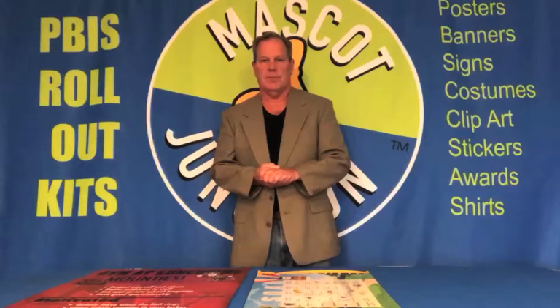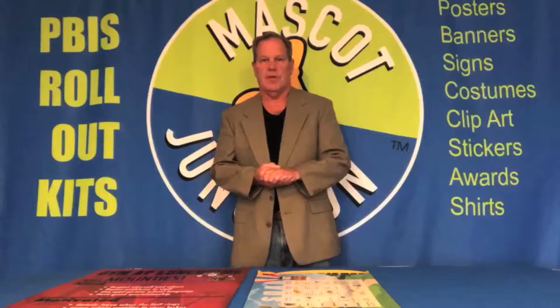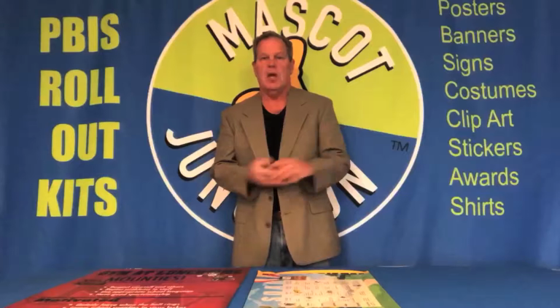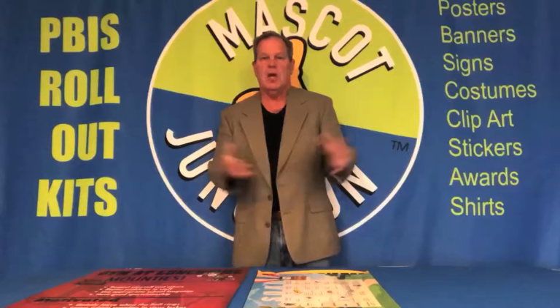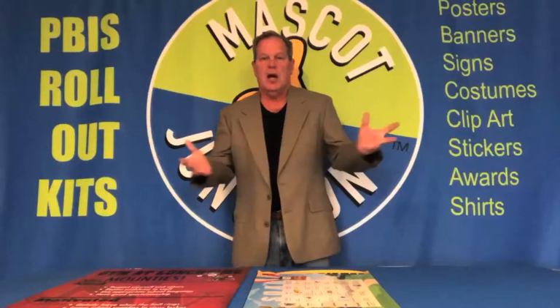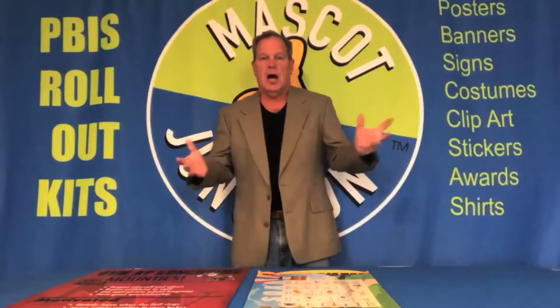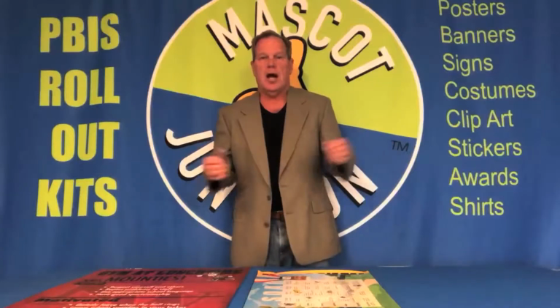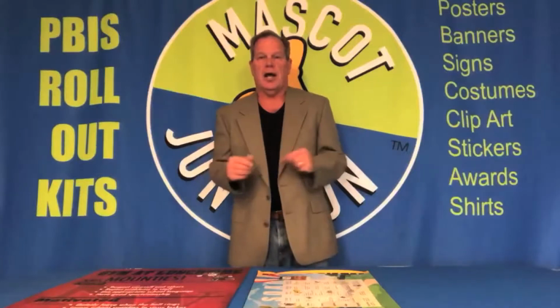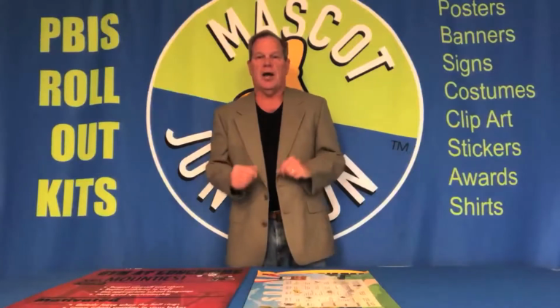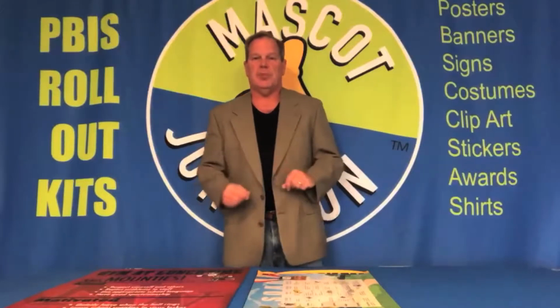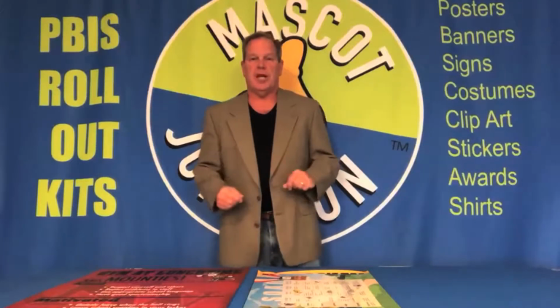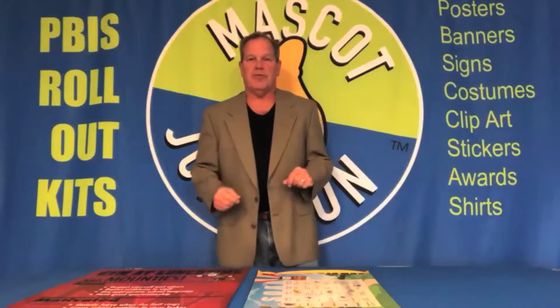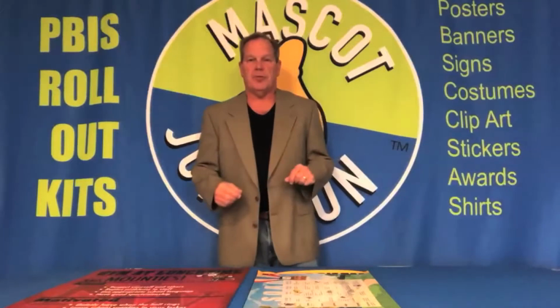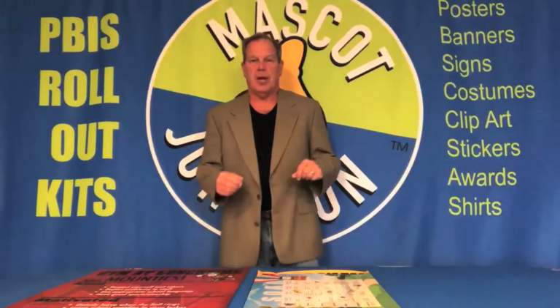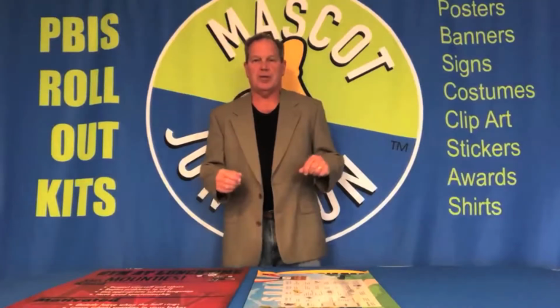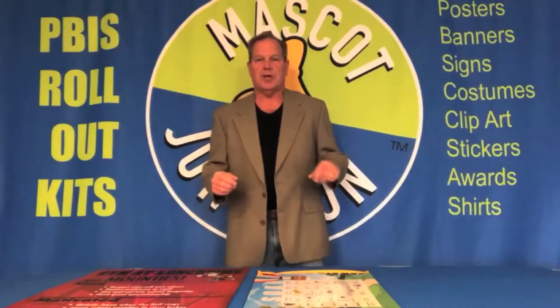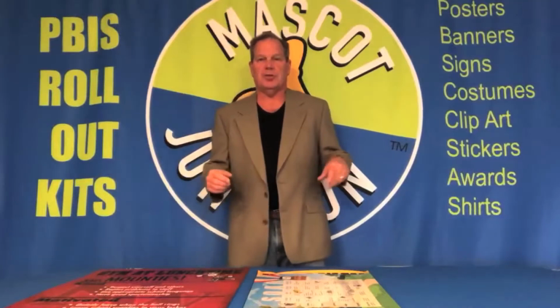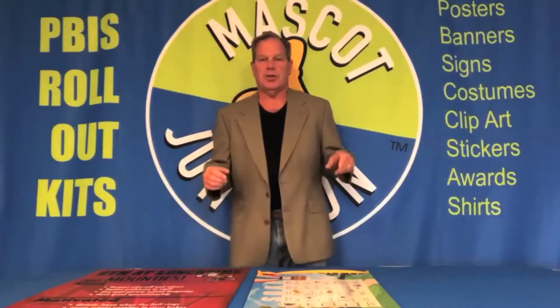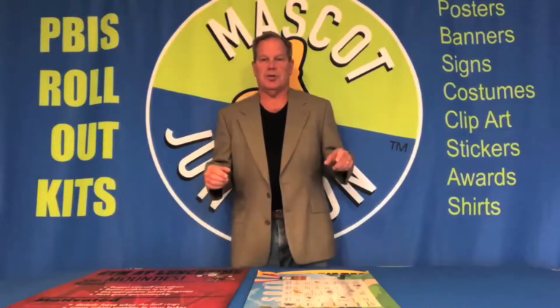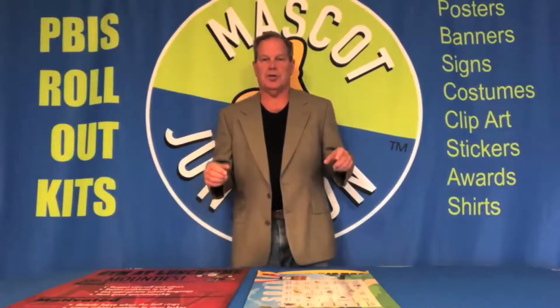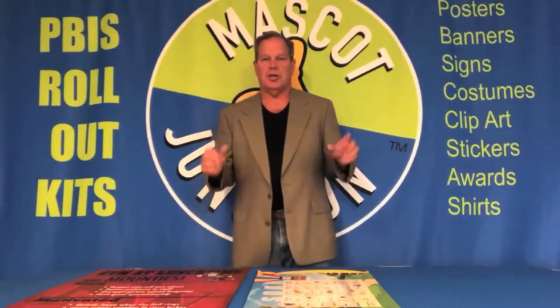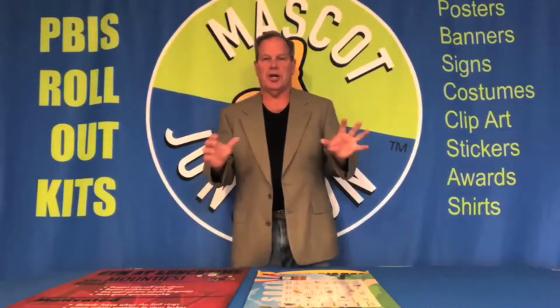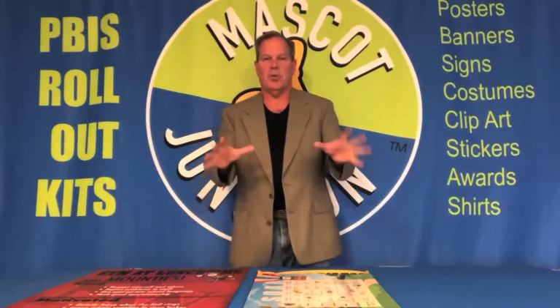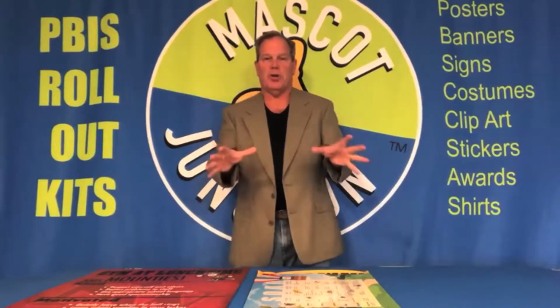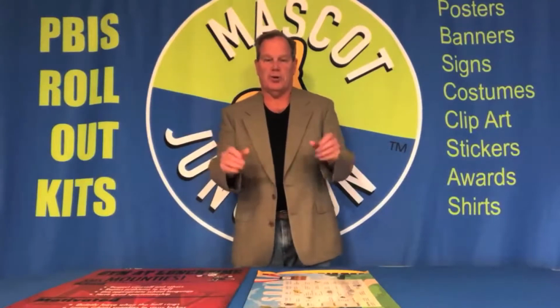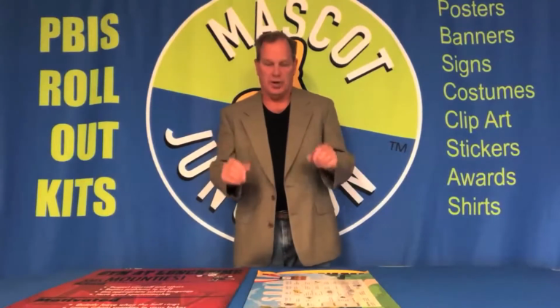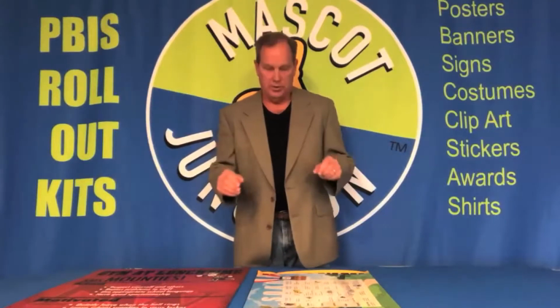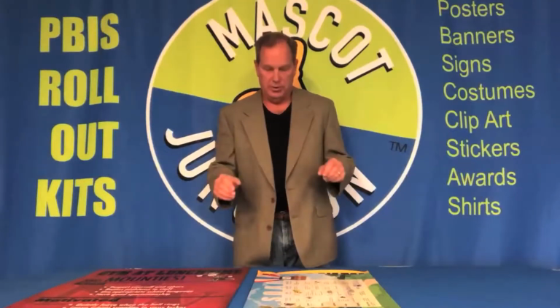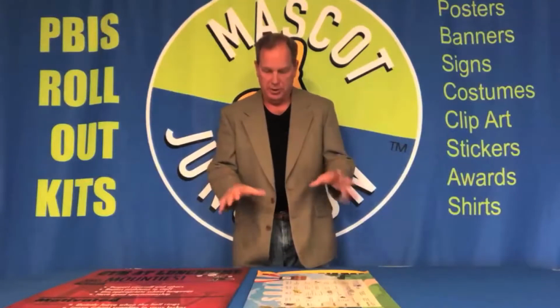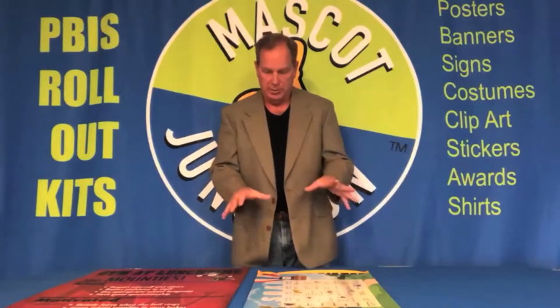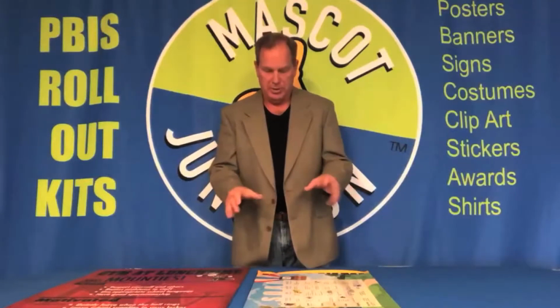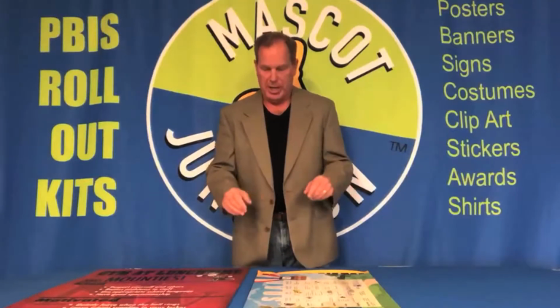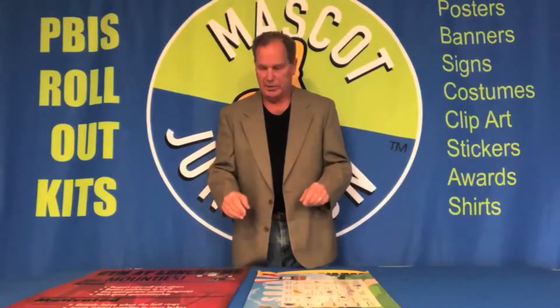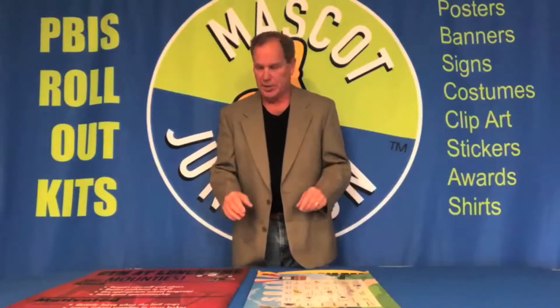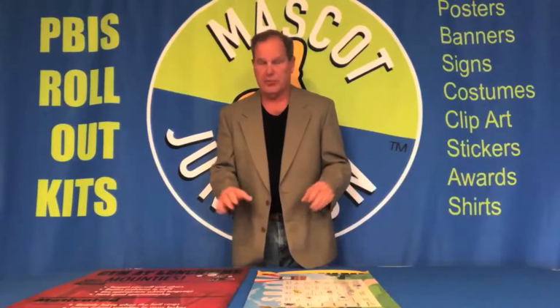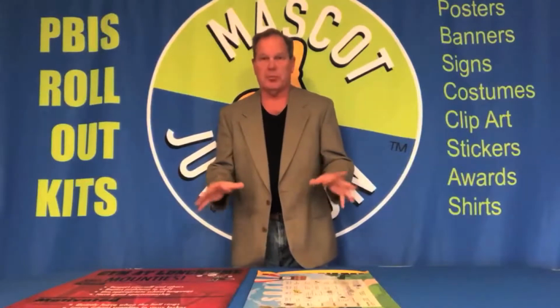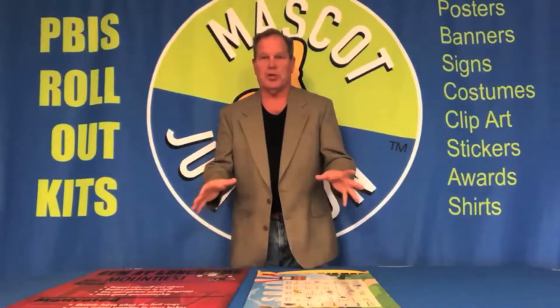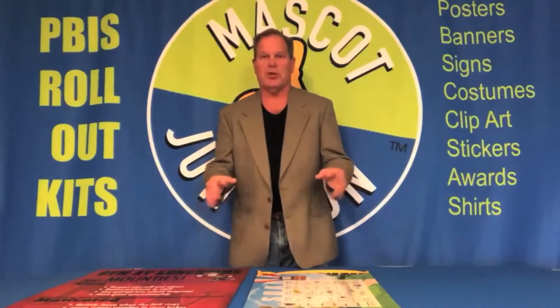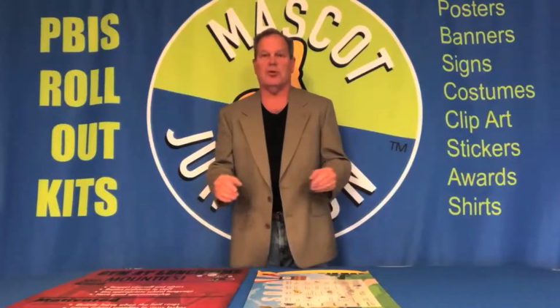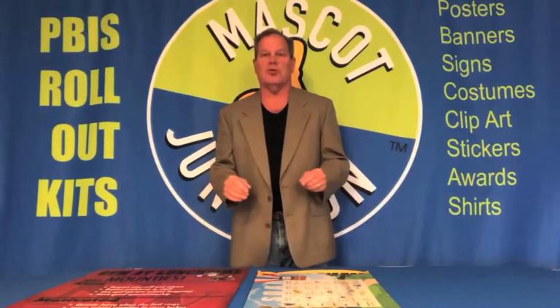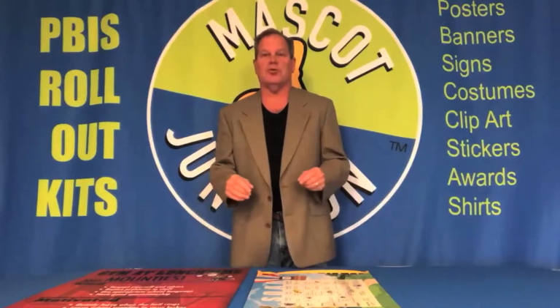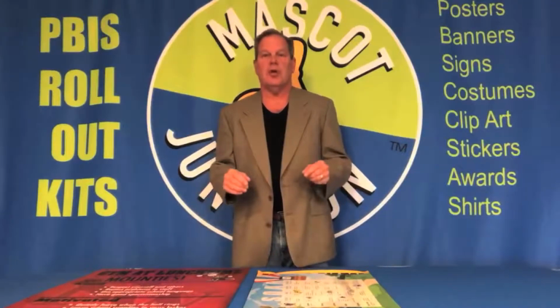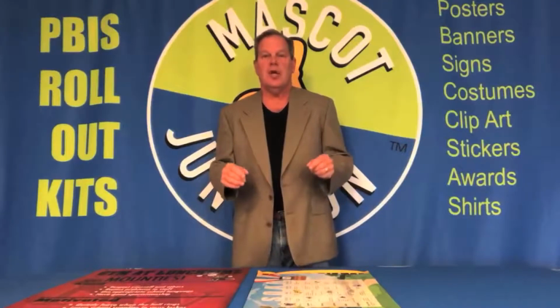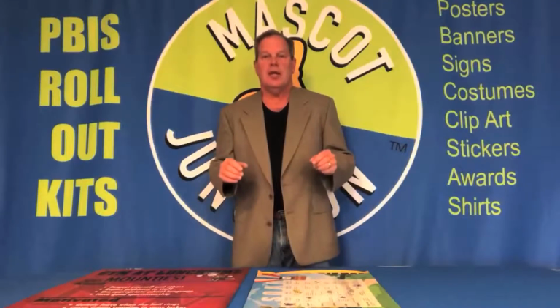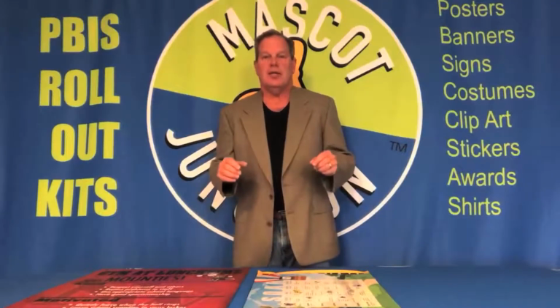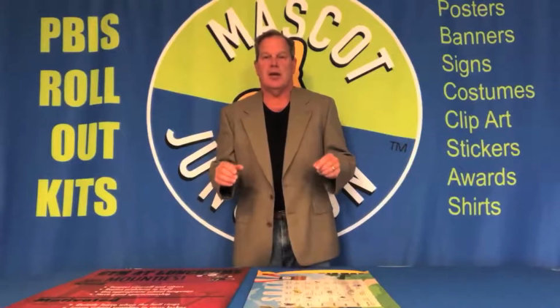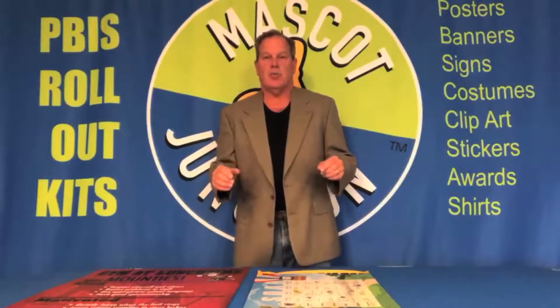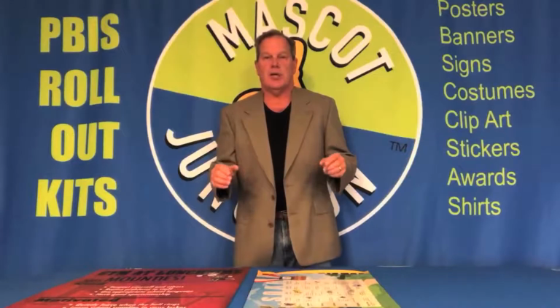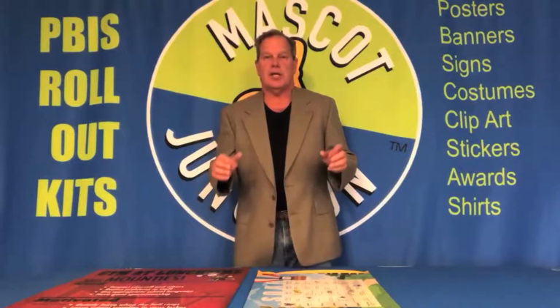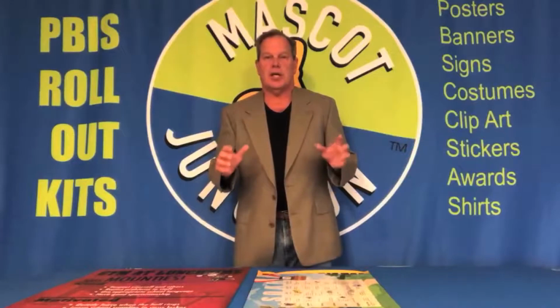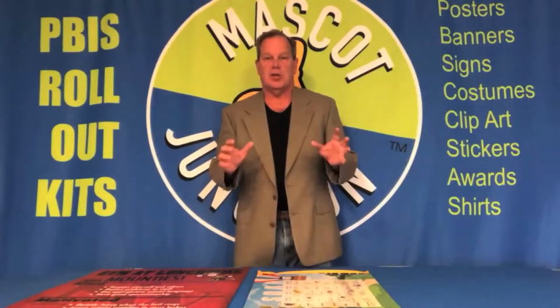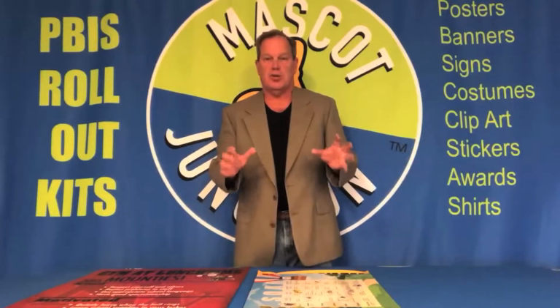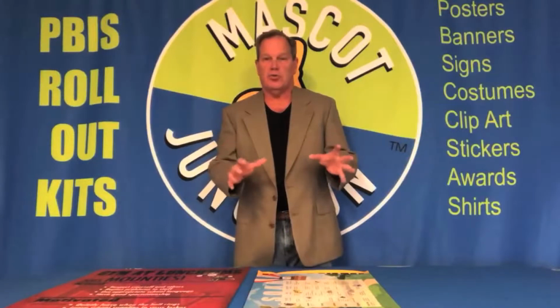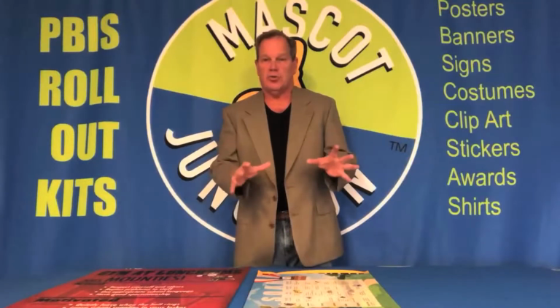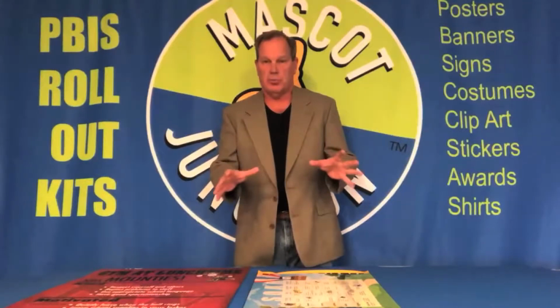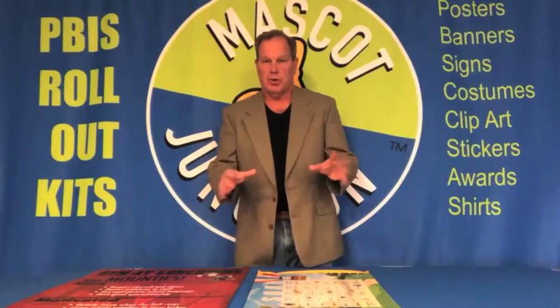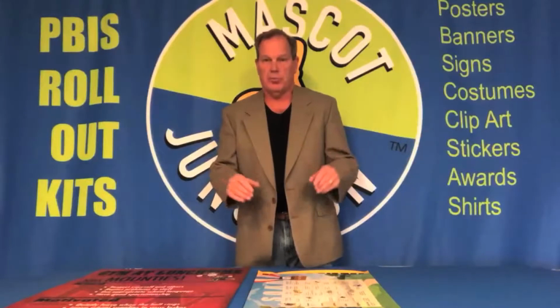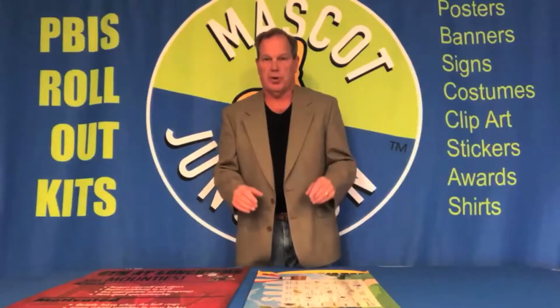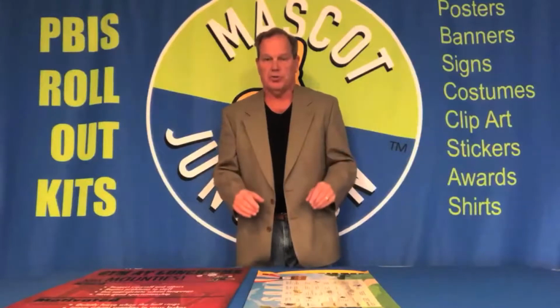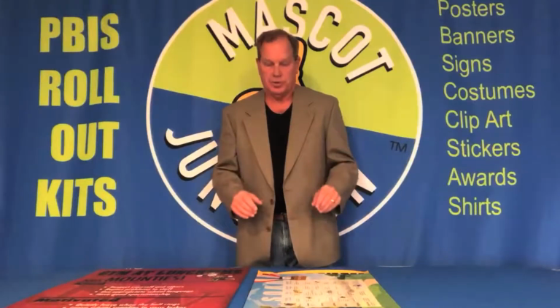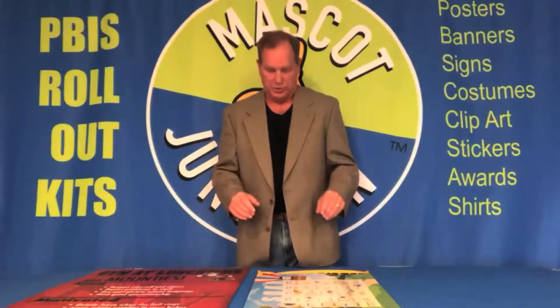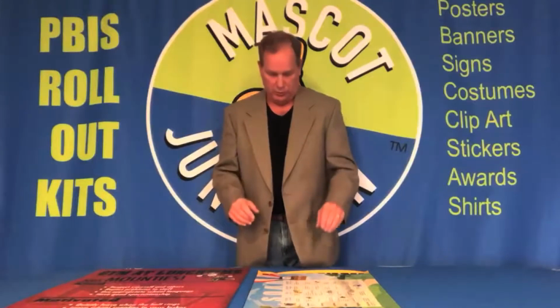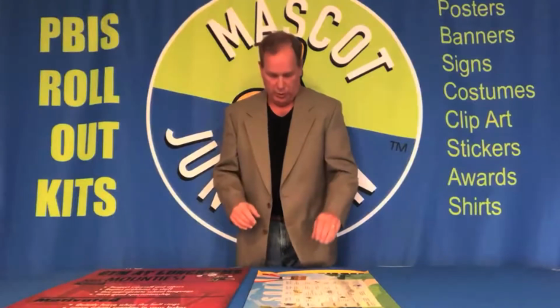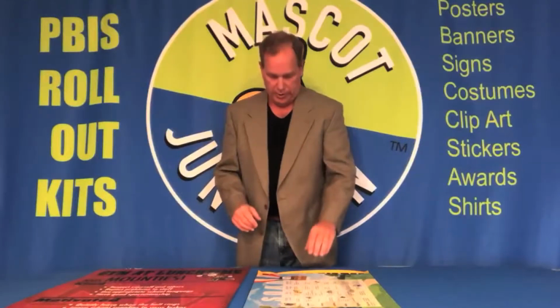Hi, I'm Dave from Mascot Junction and I want to talk to you a little bit about the different materials that we can use to print posters for you.